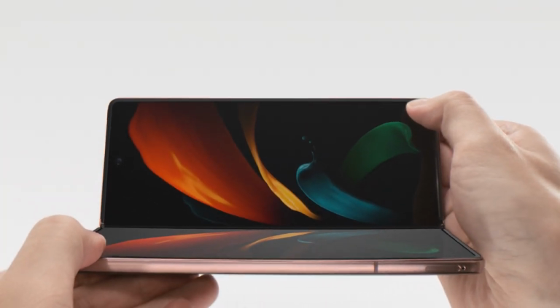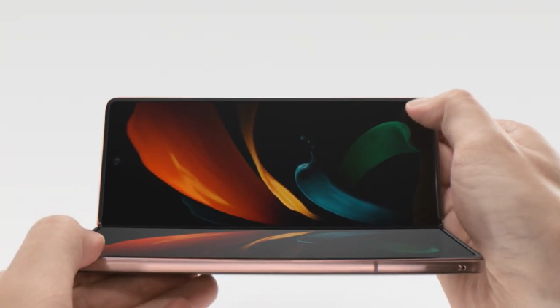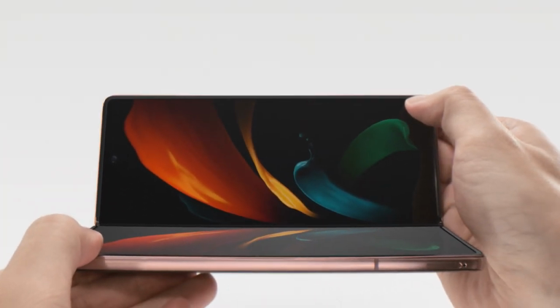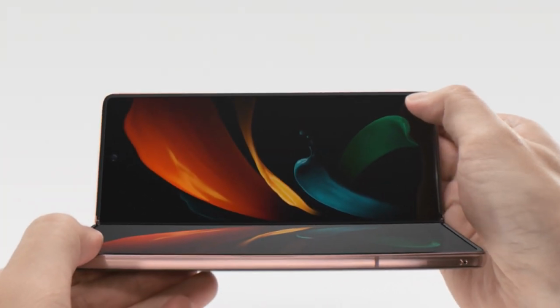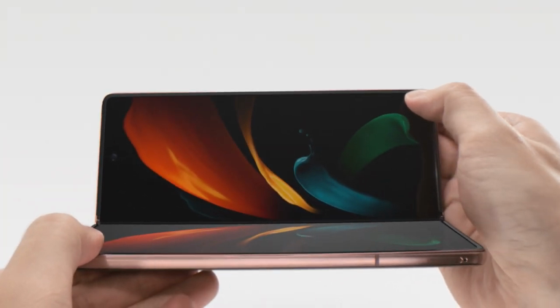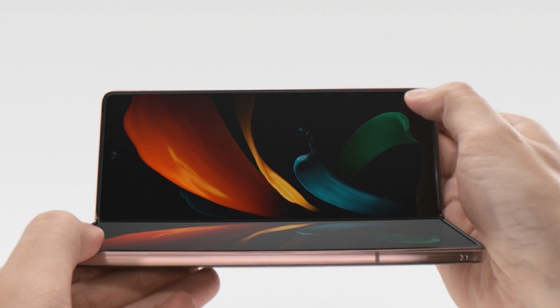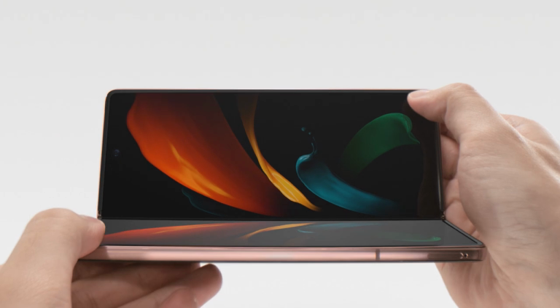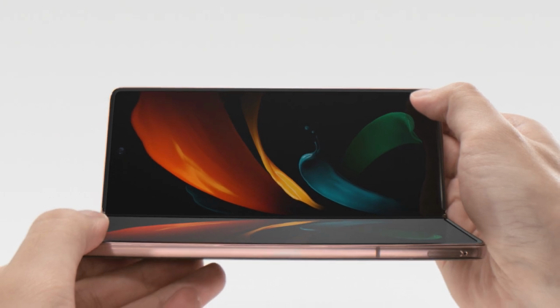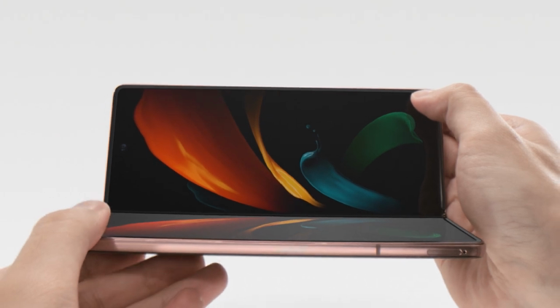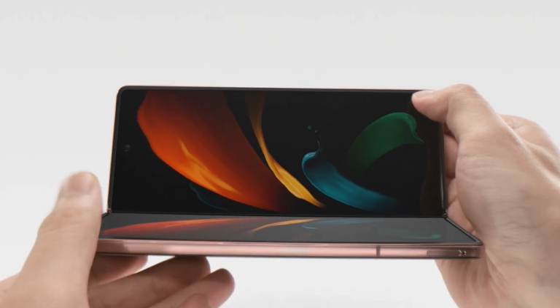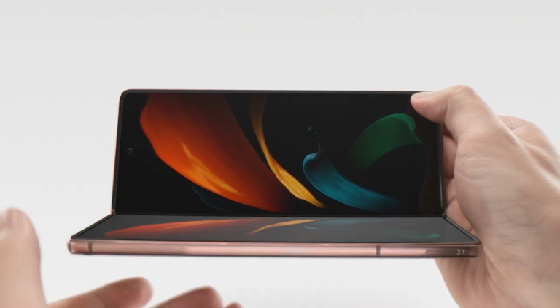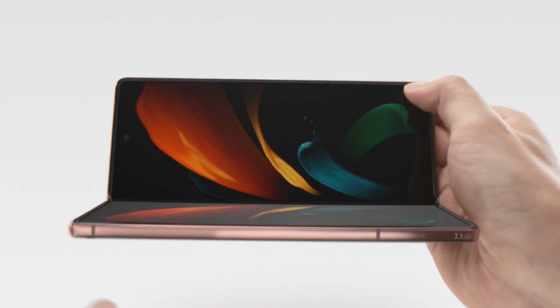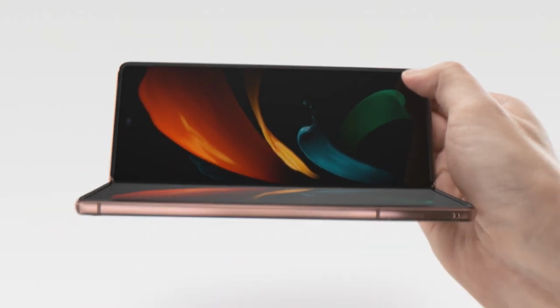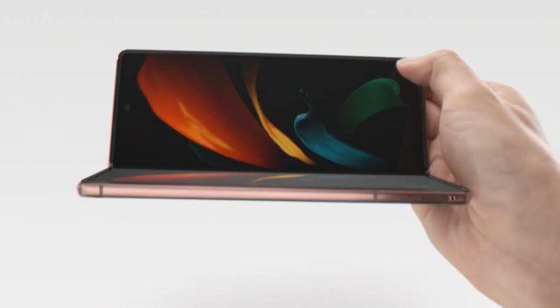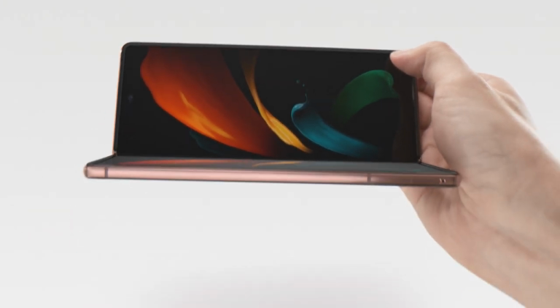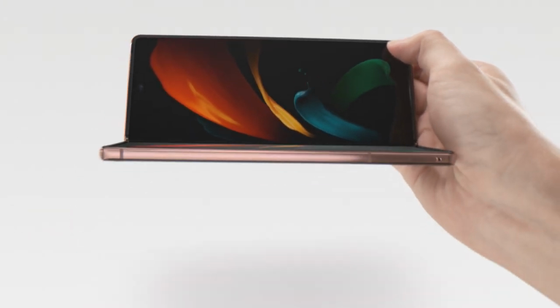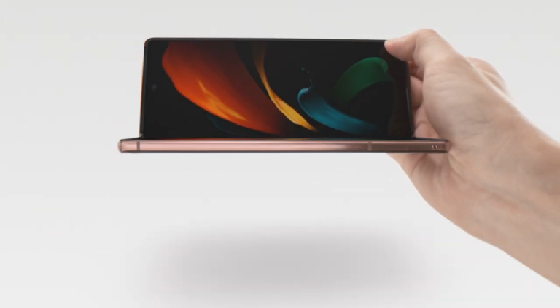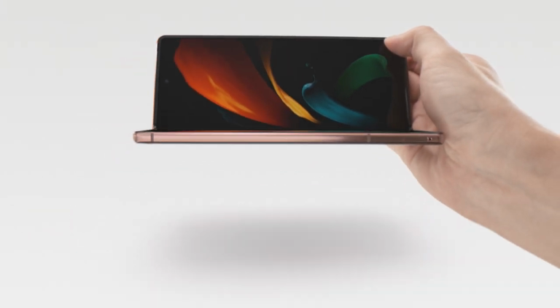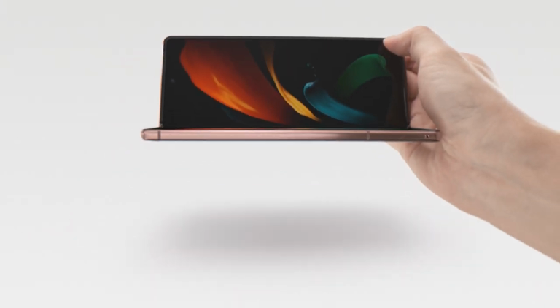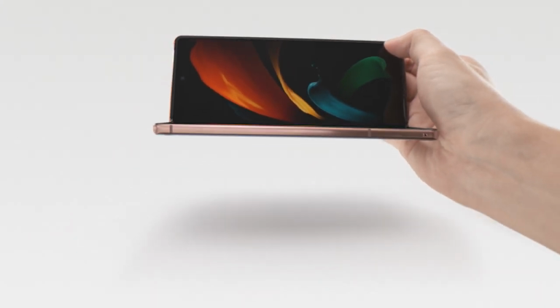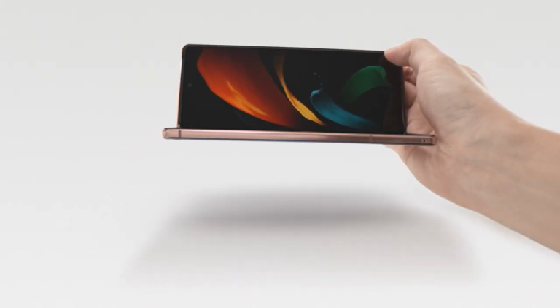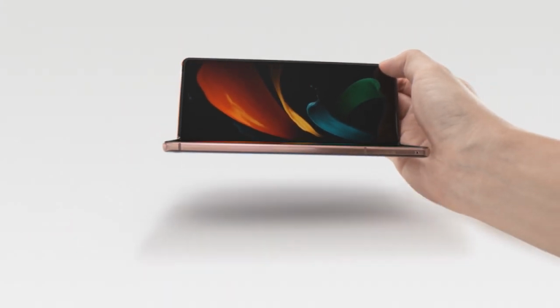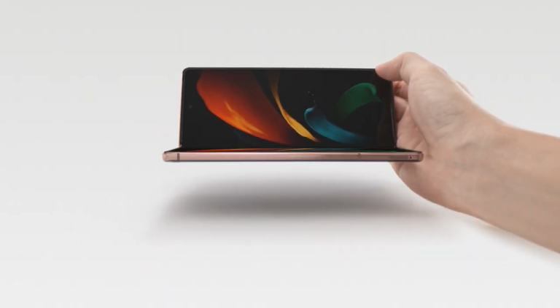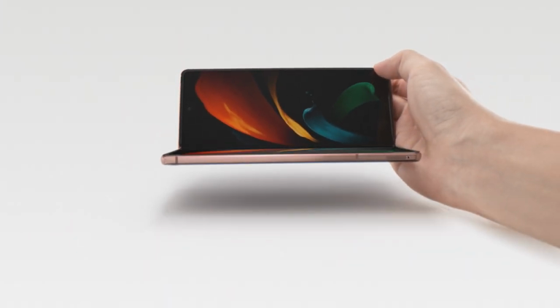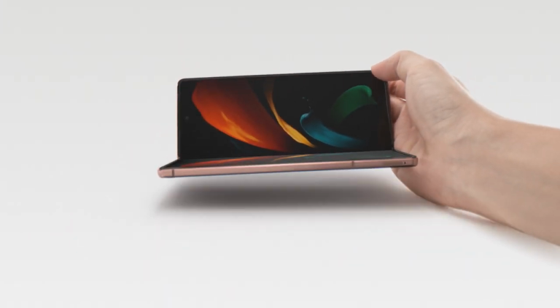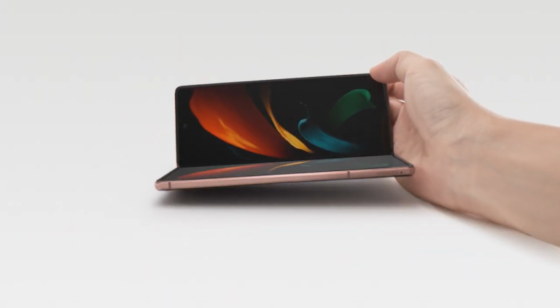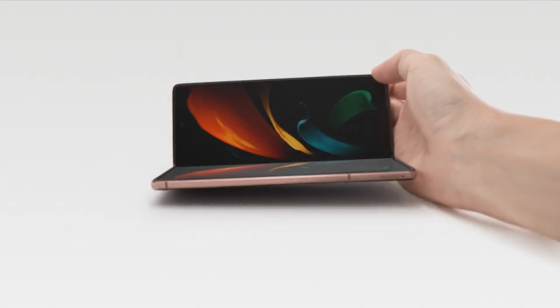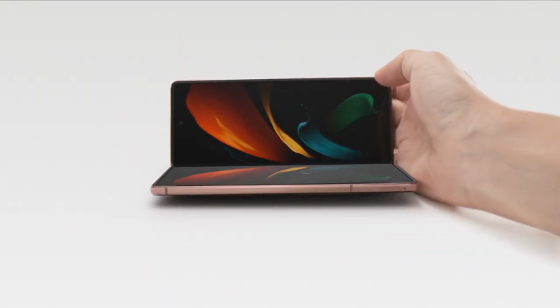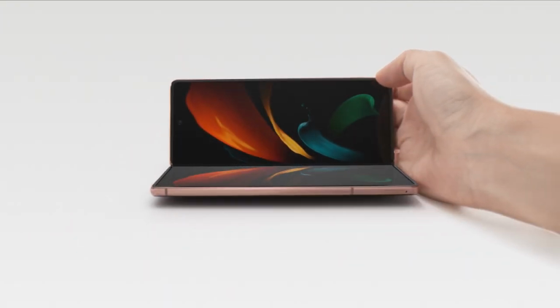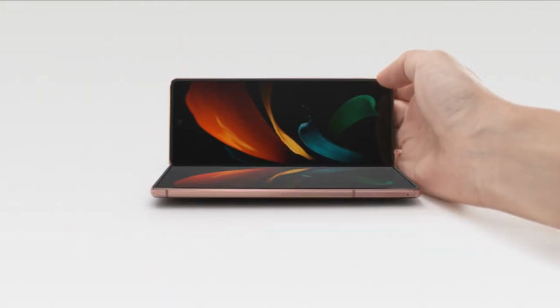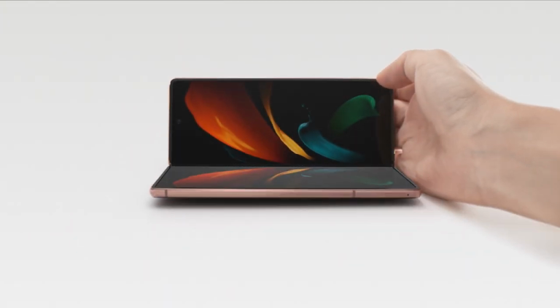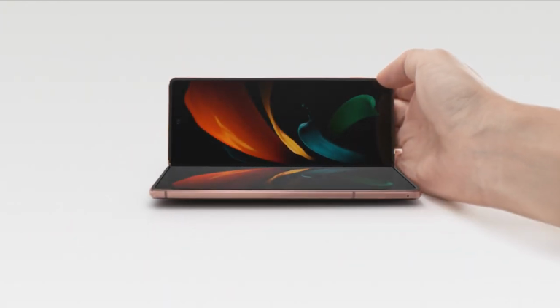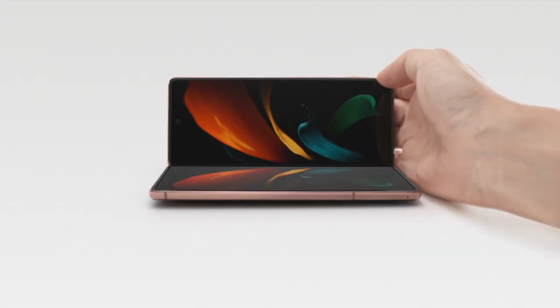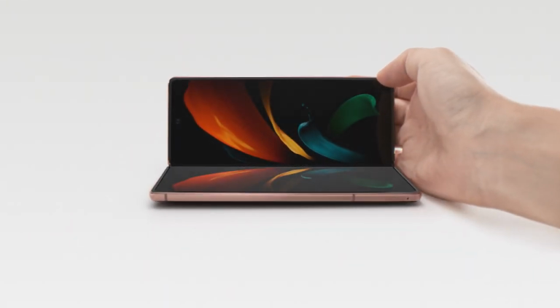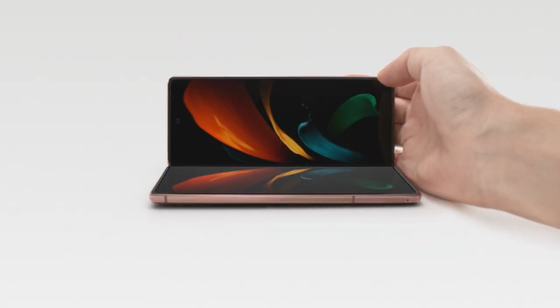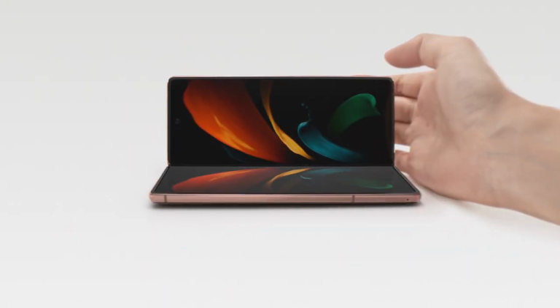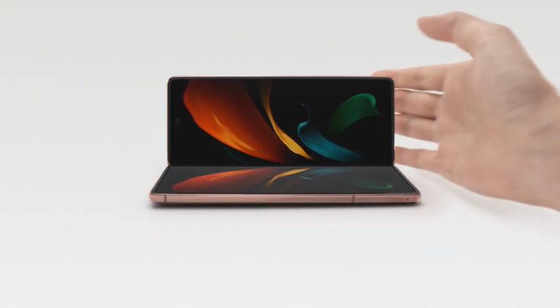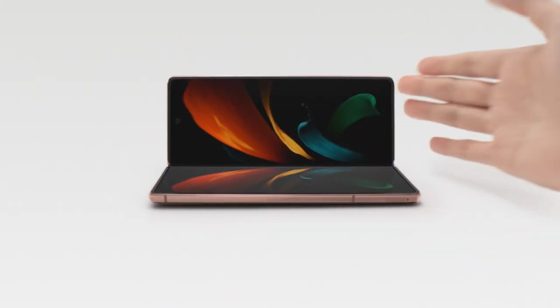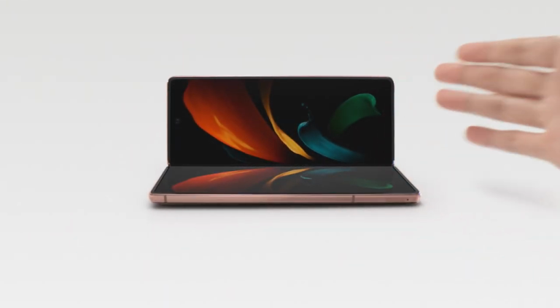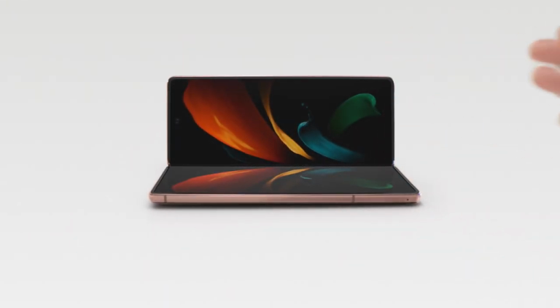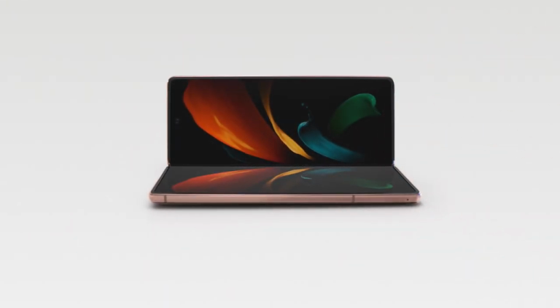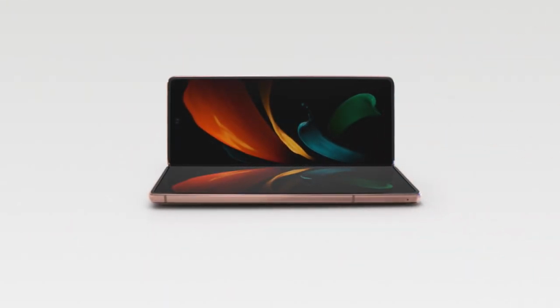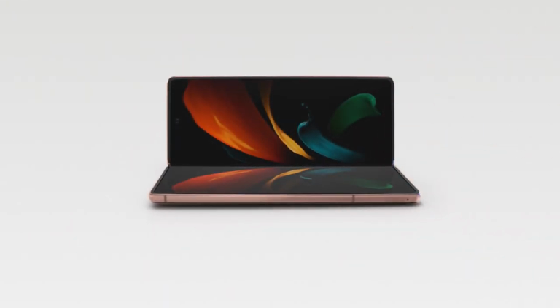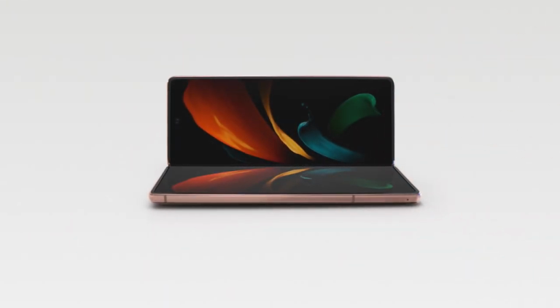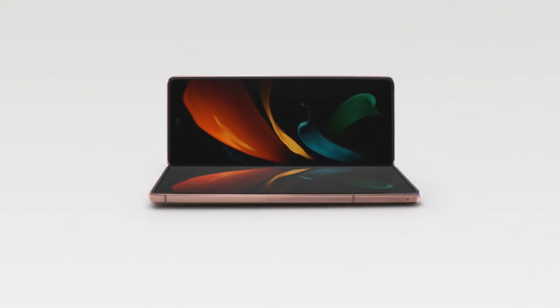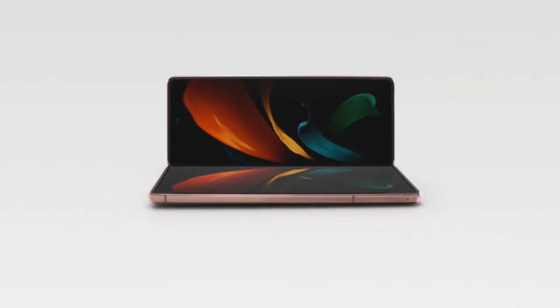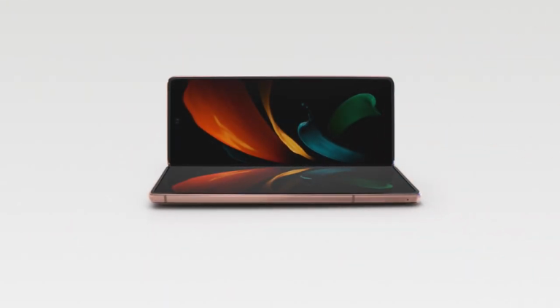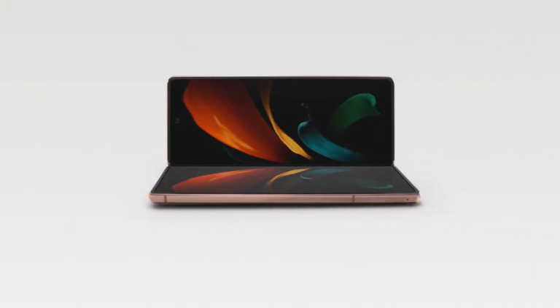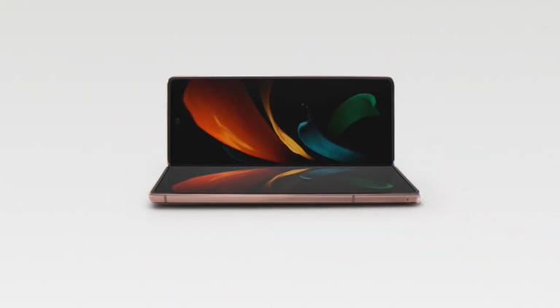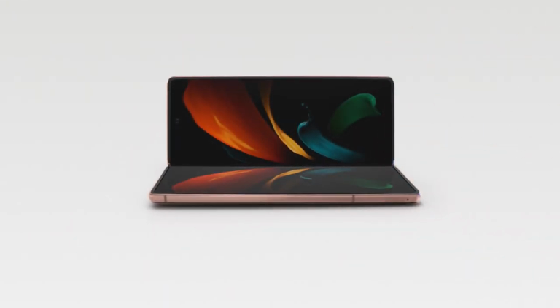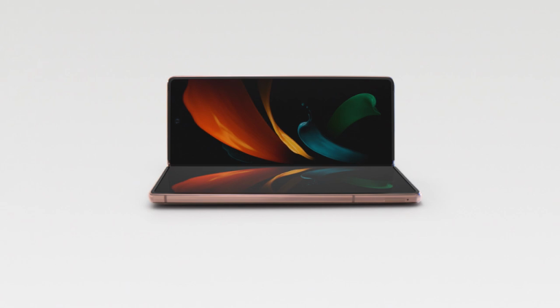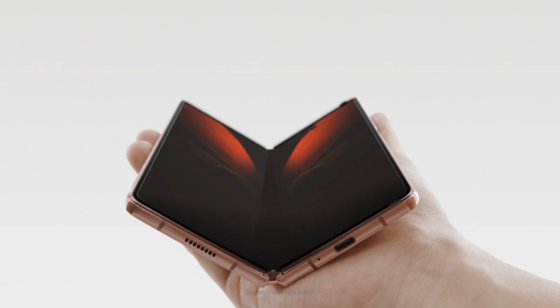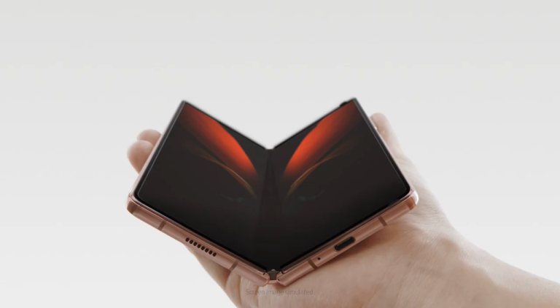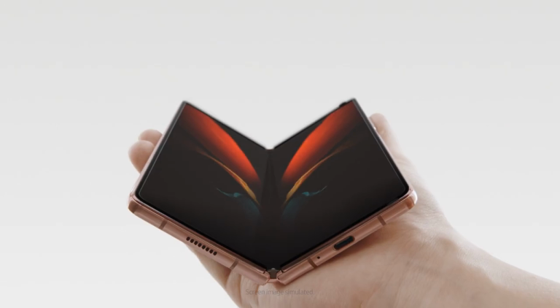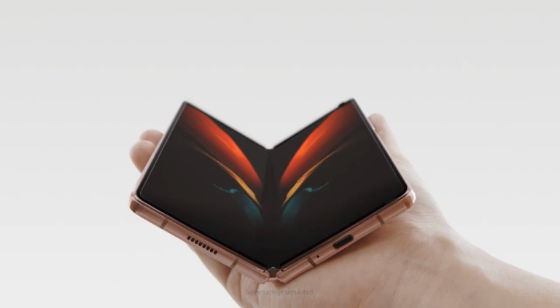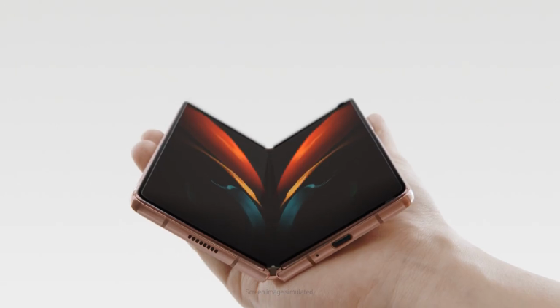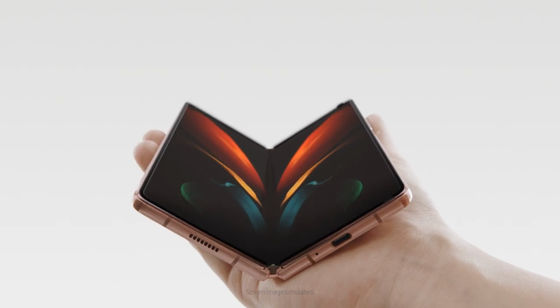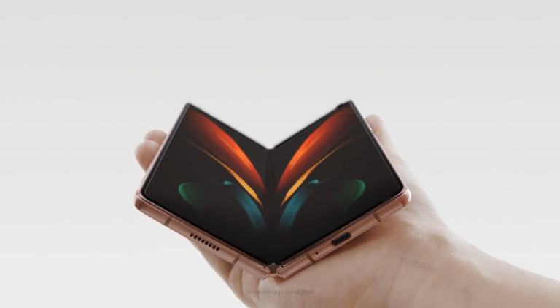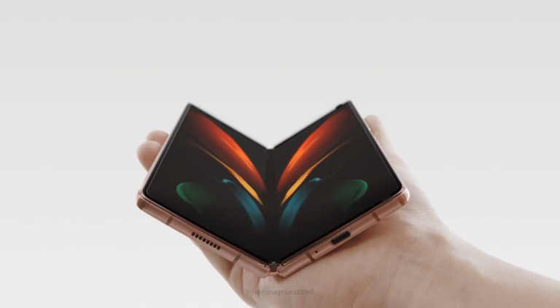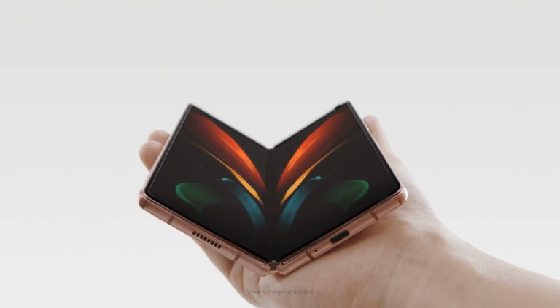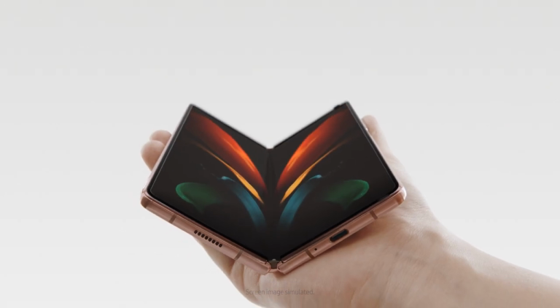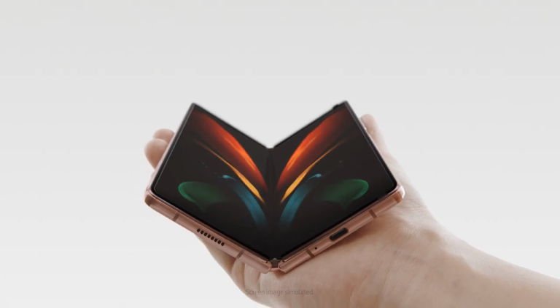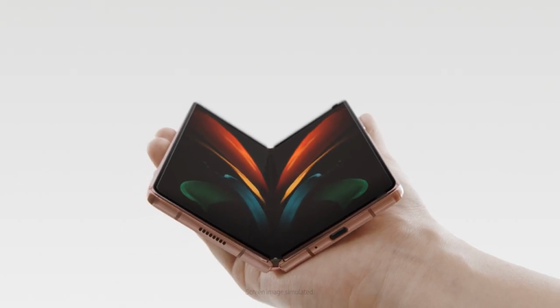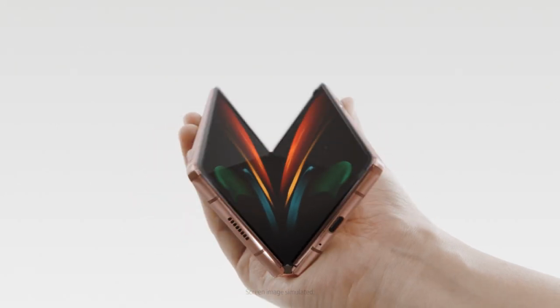So now, you can hold your phone any way you like, or not at all, and then fold it away.